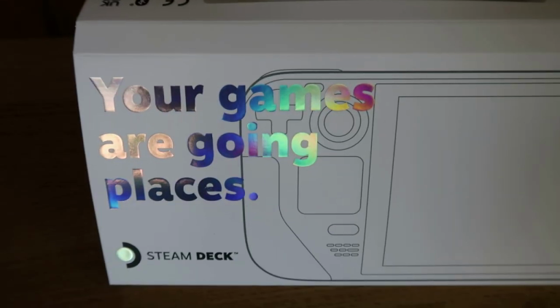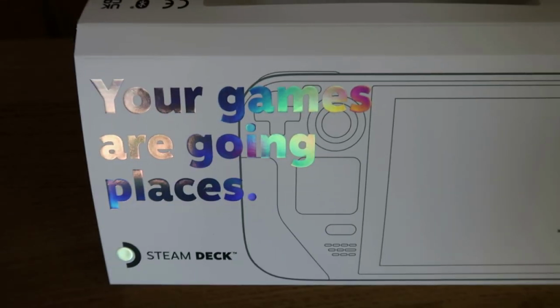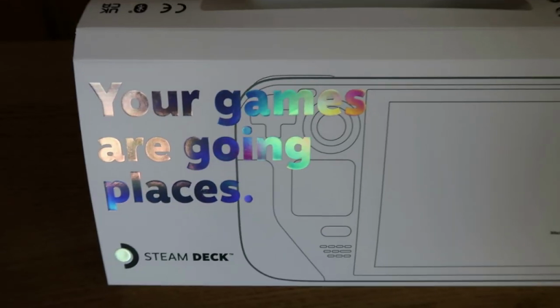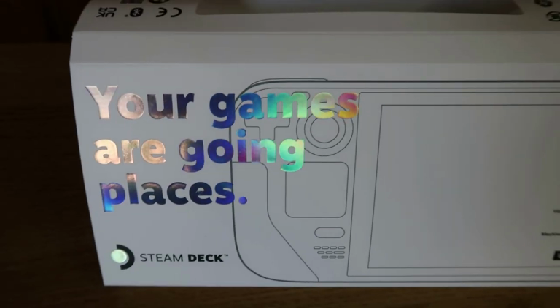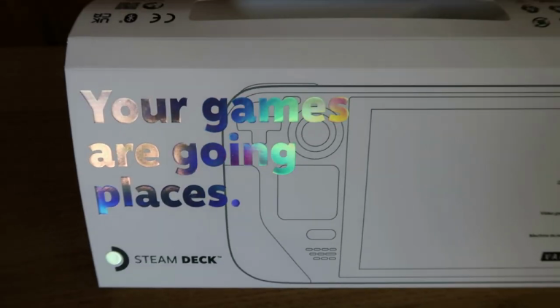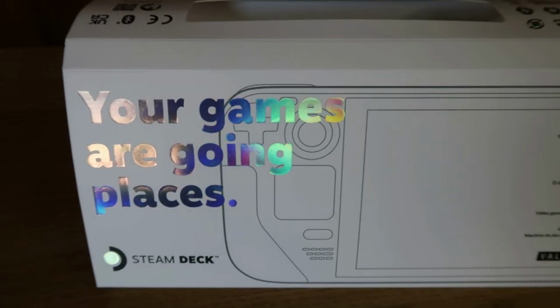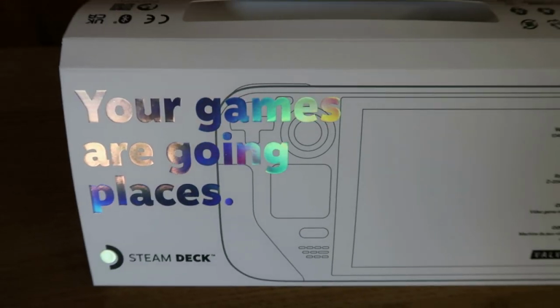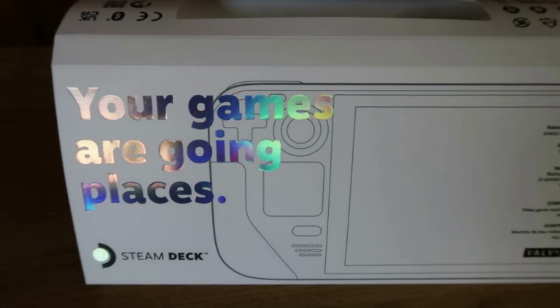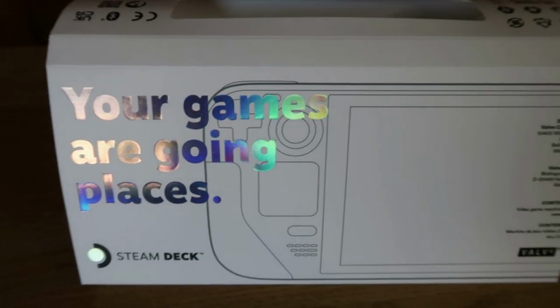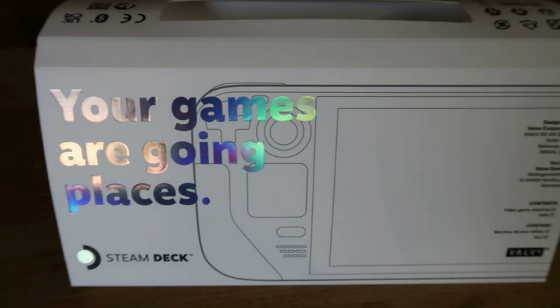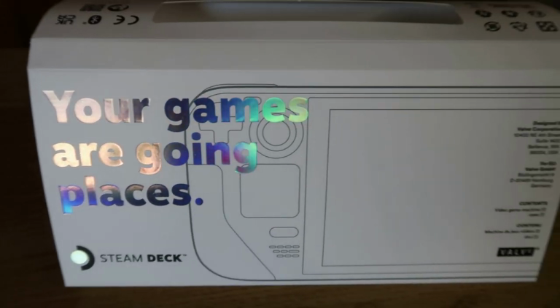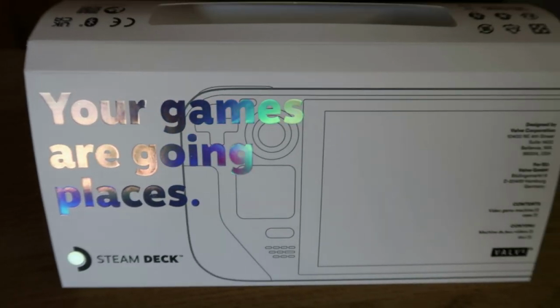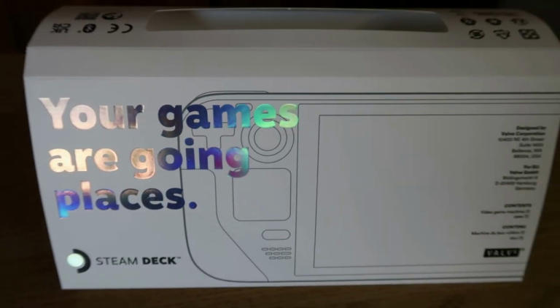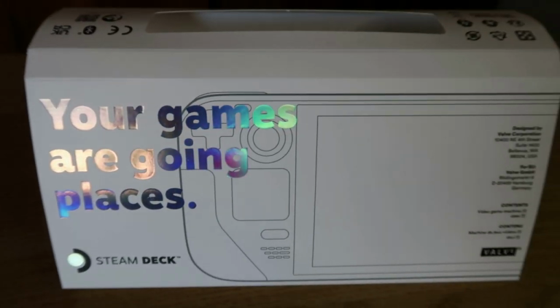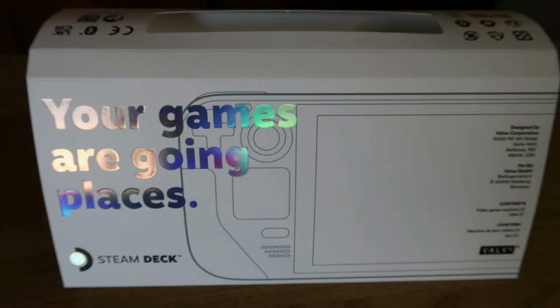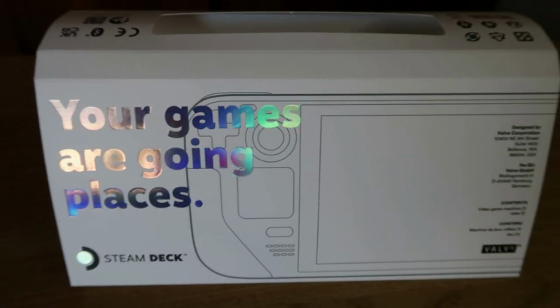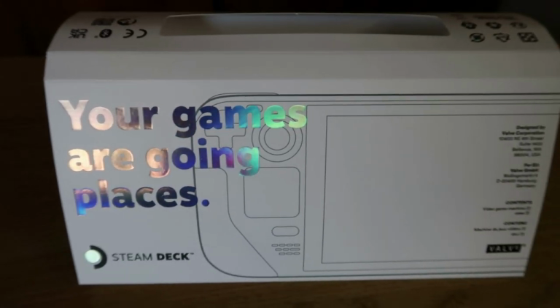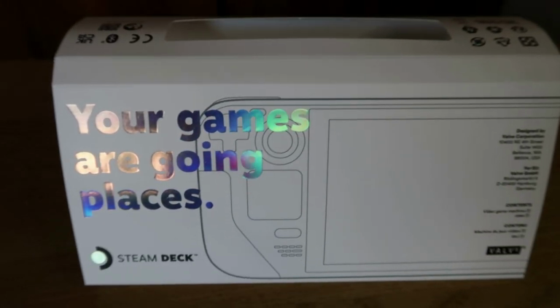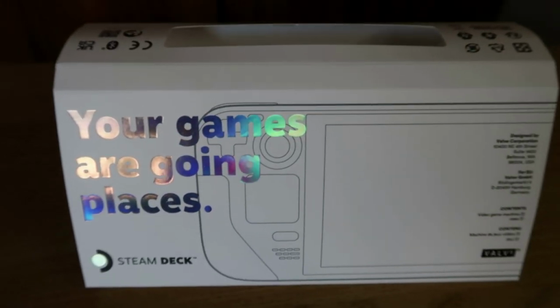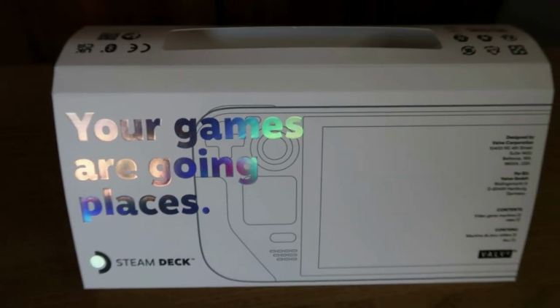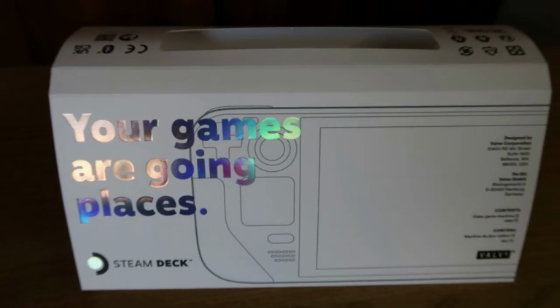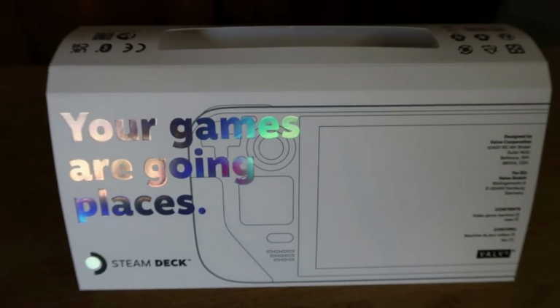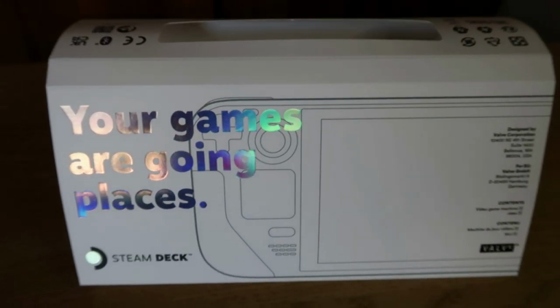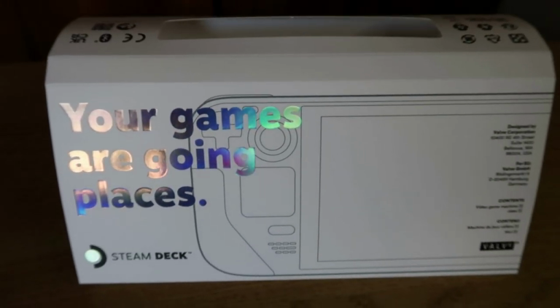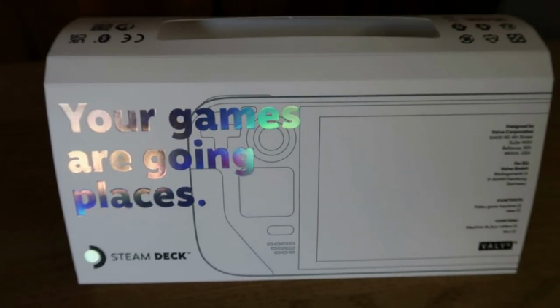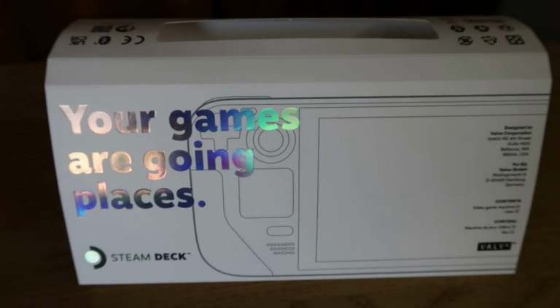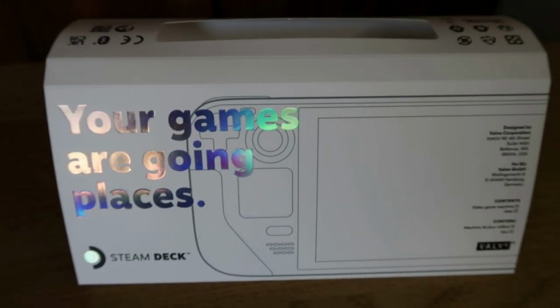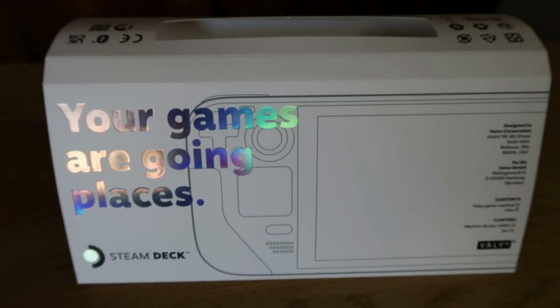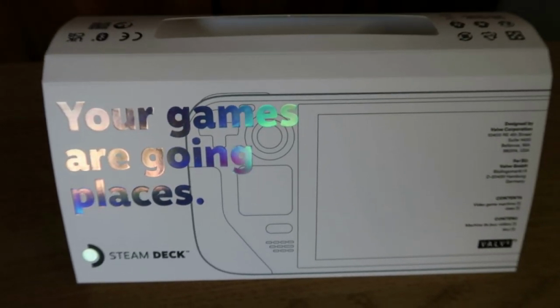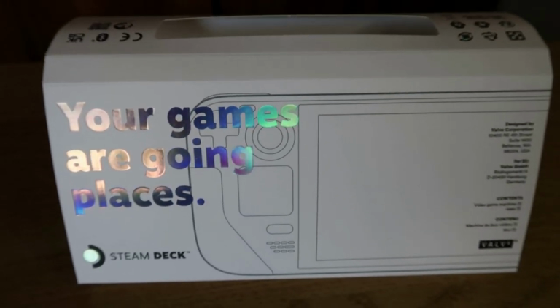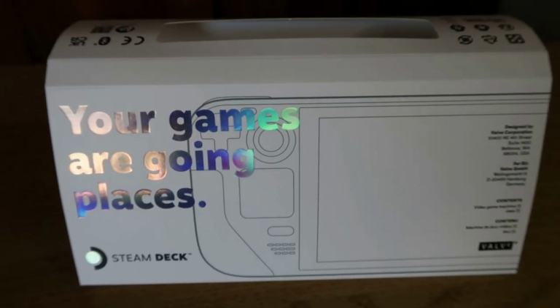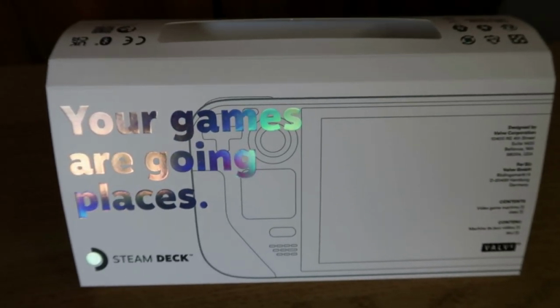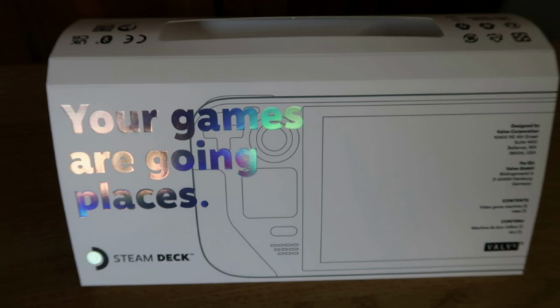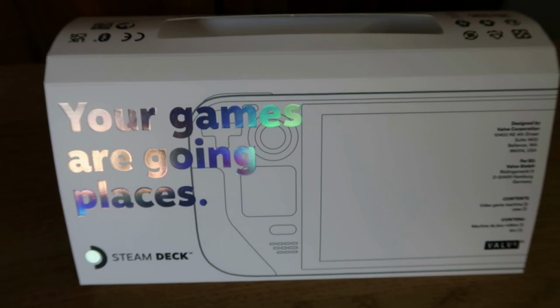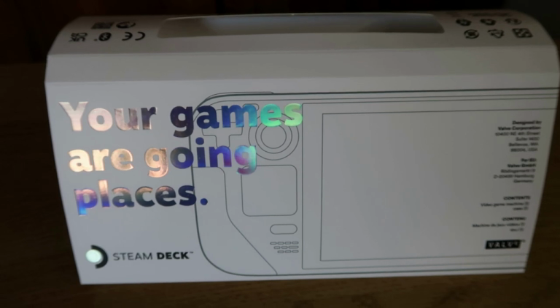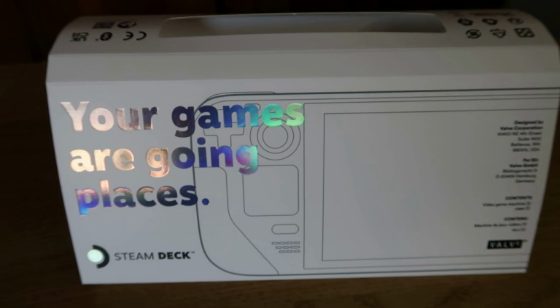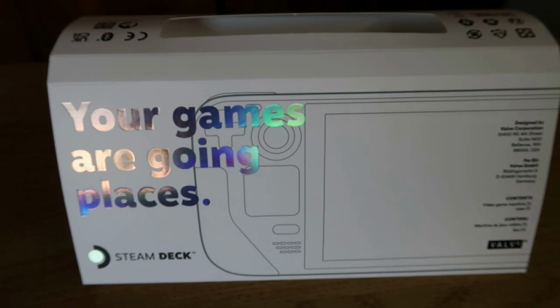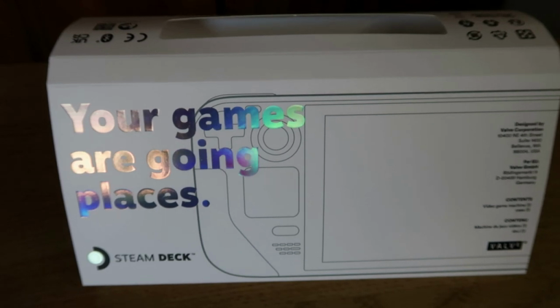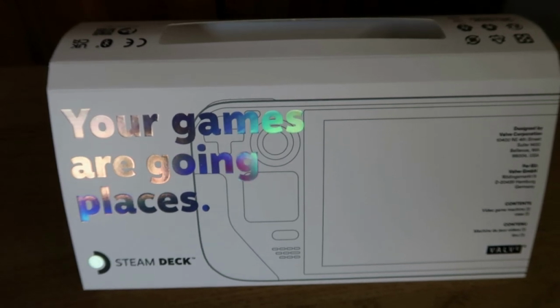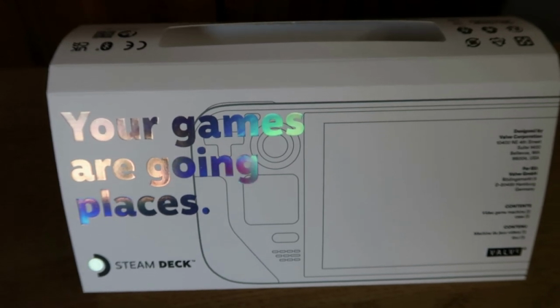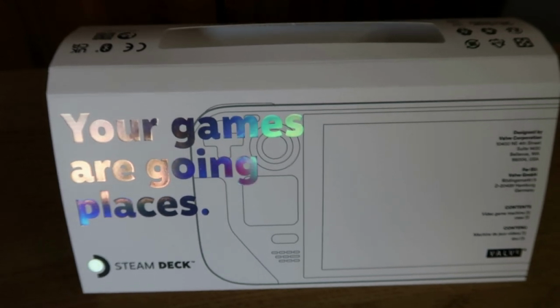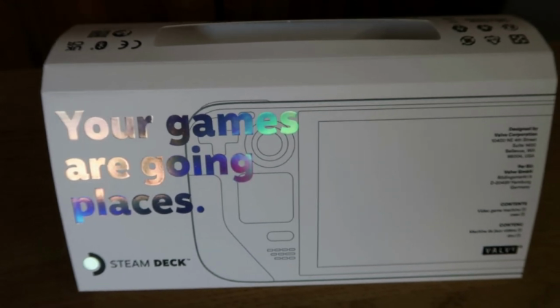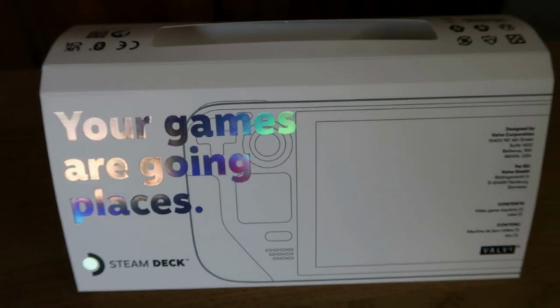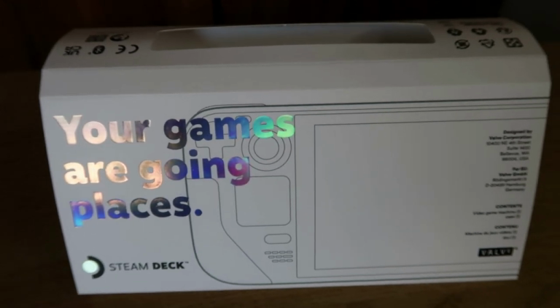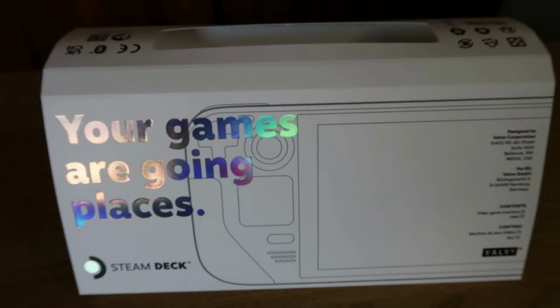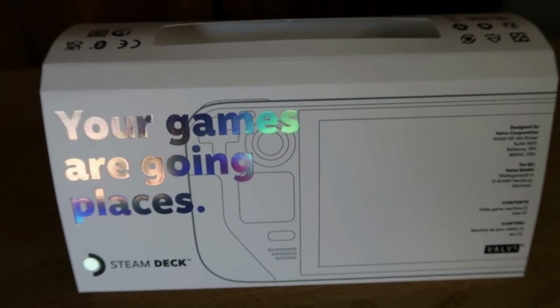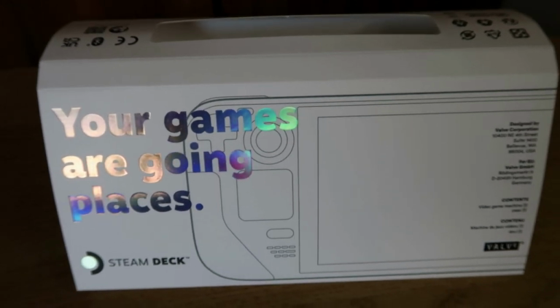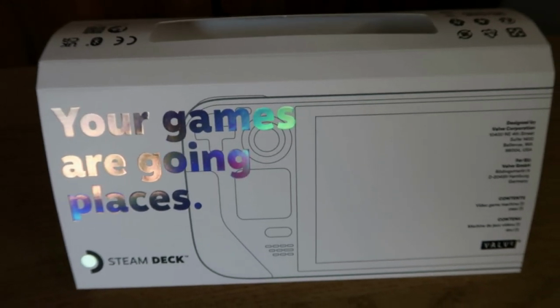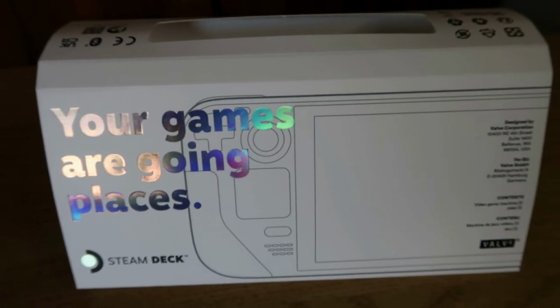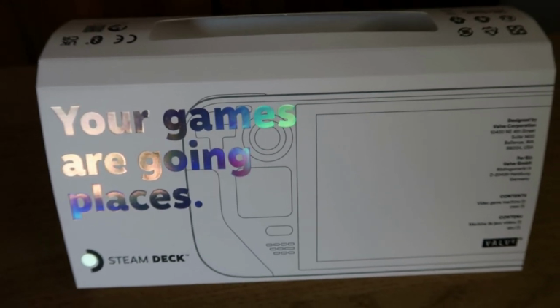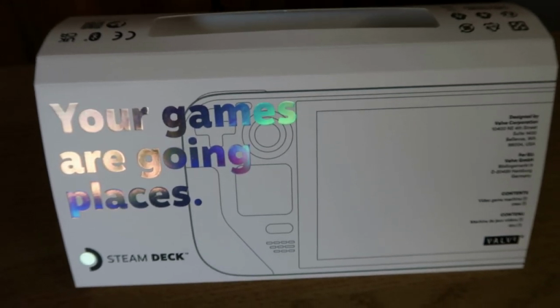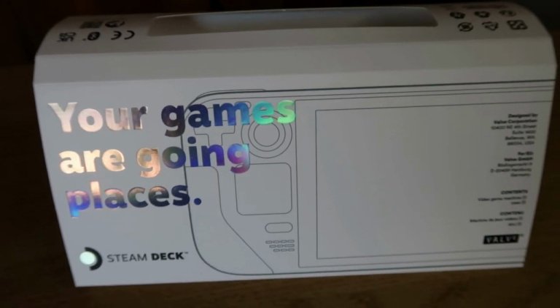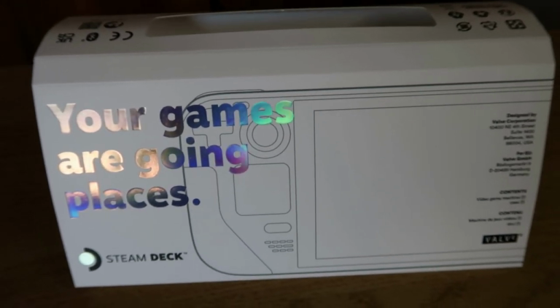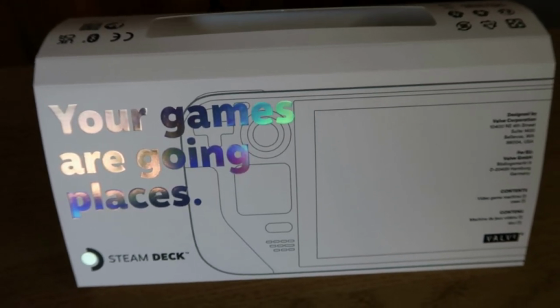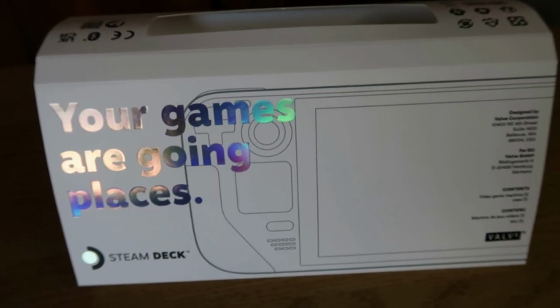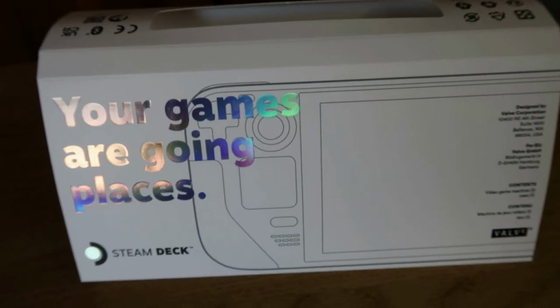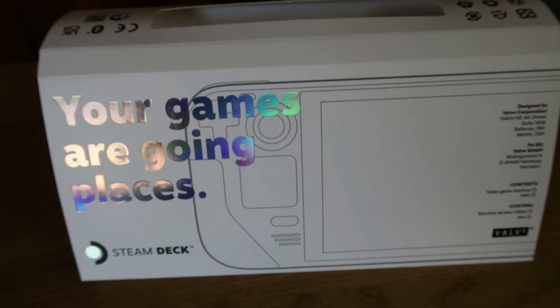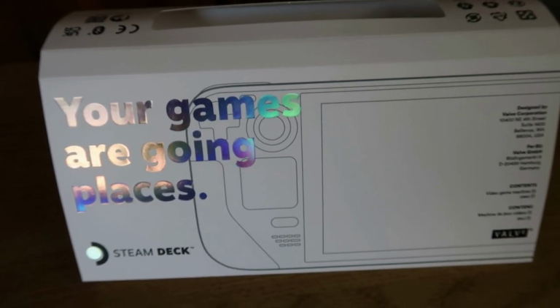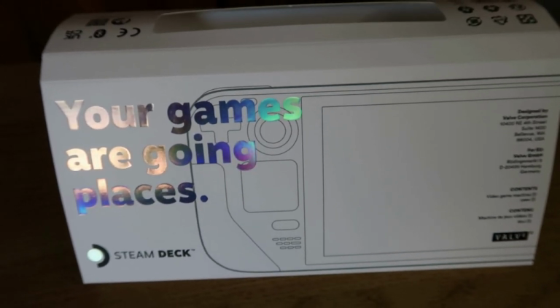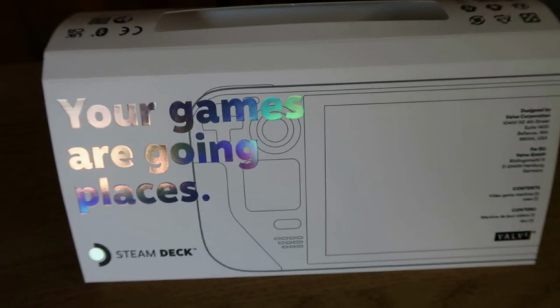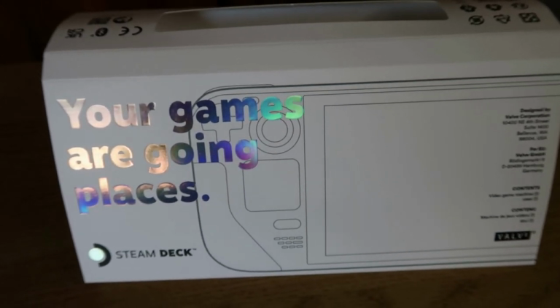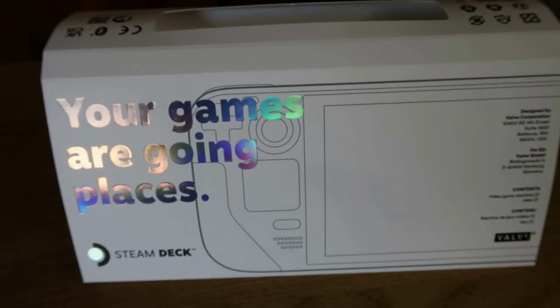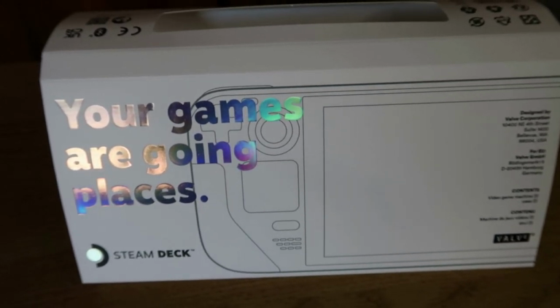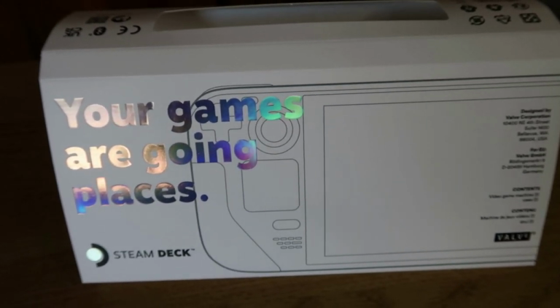I finally got myself a Steam Deck. 'Your games are going places,' it says — let's find out. Let's have a look at the Steam Deck.